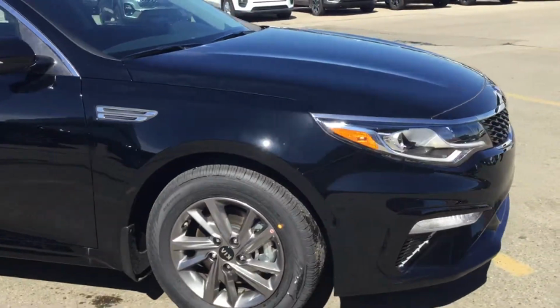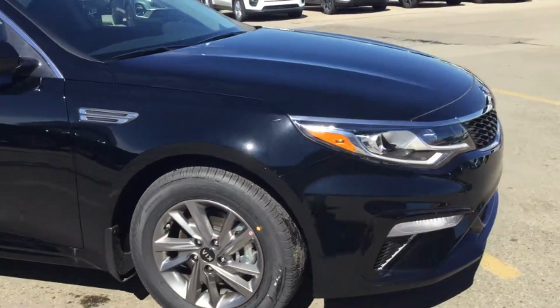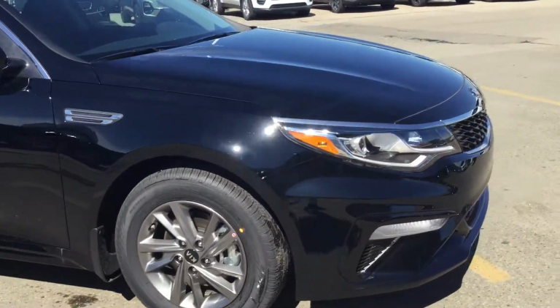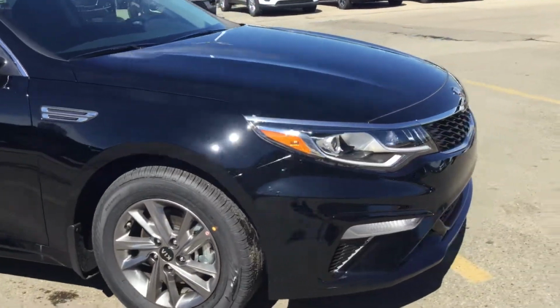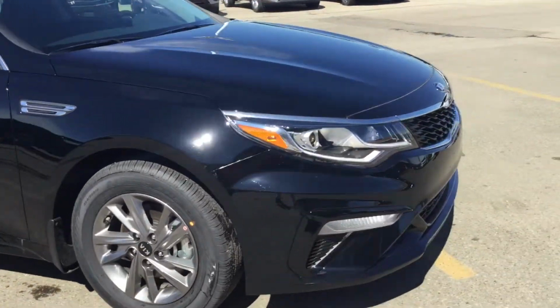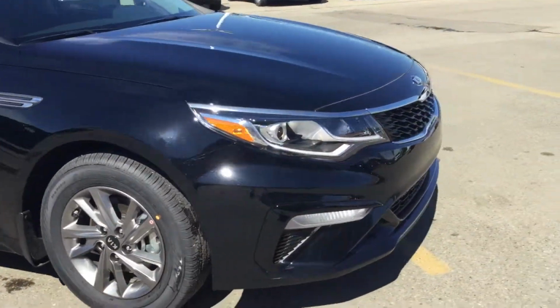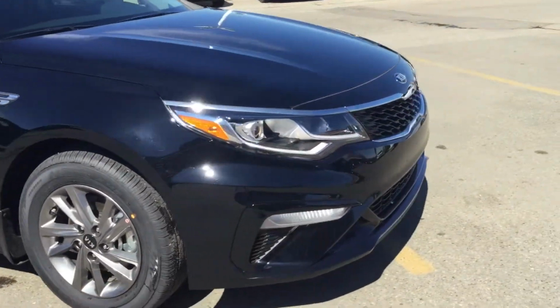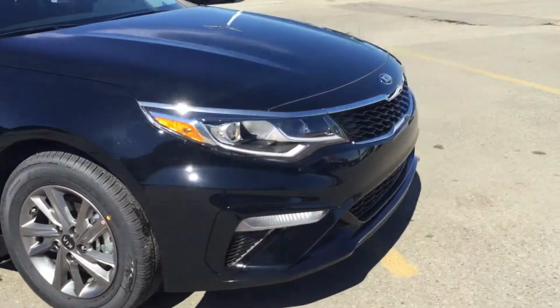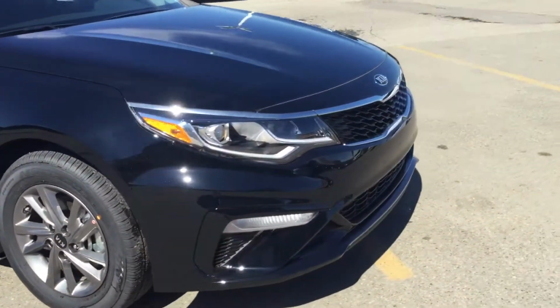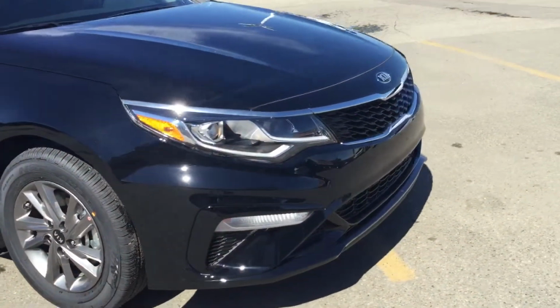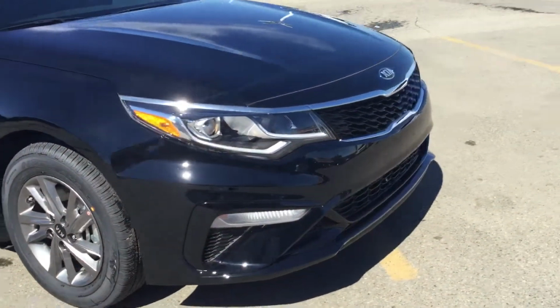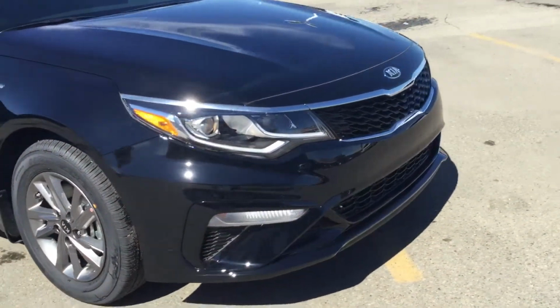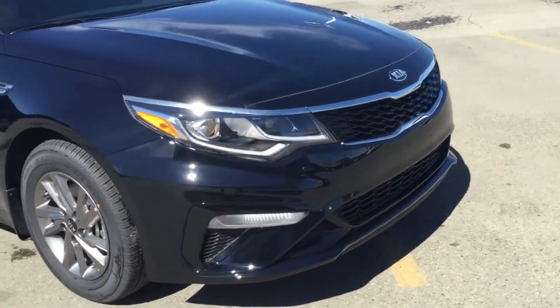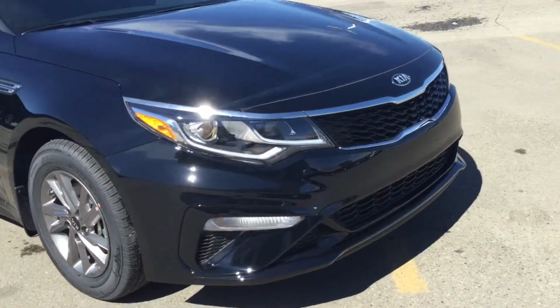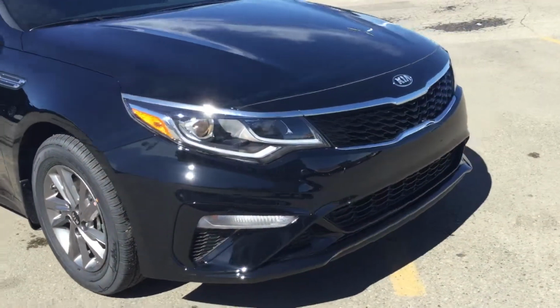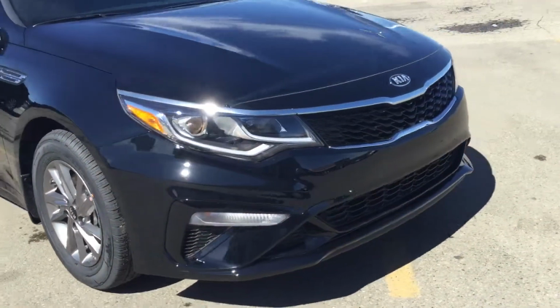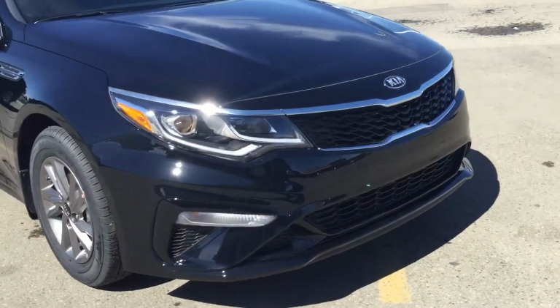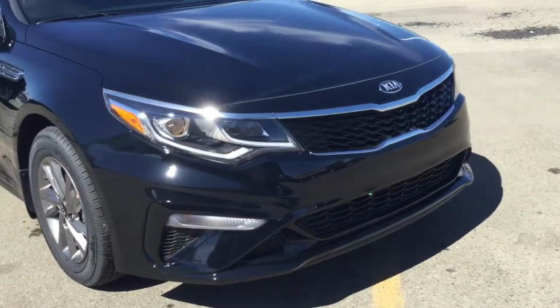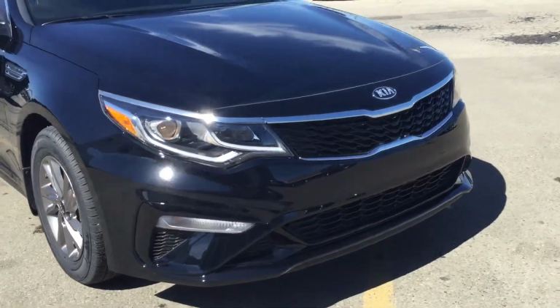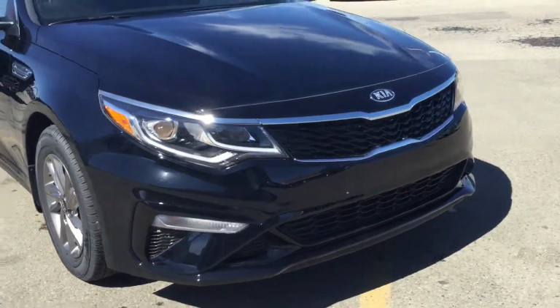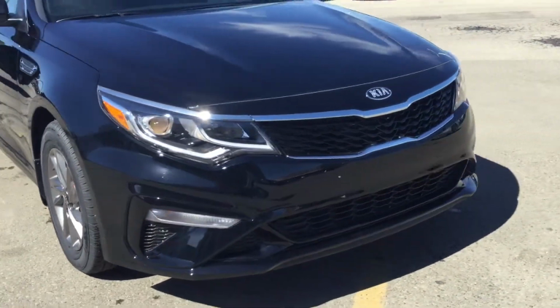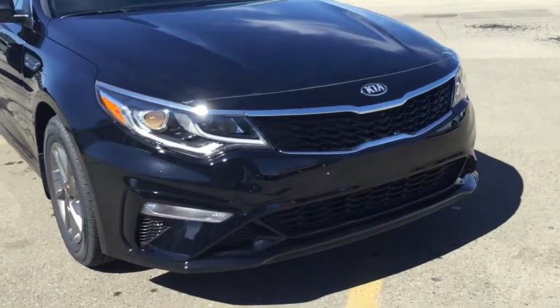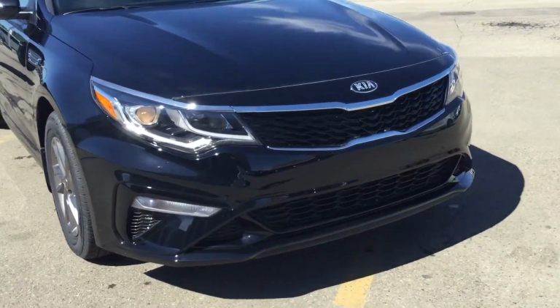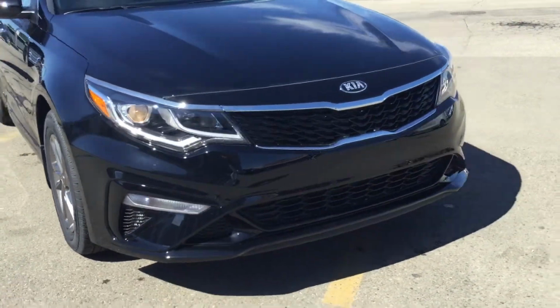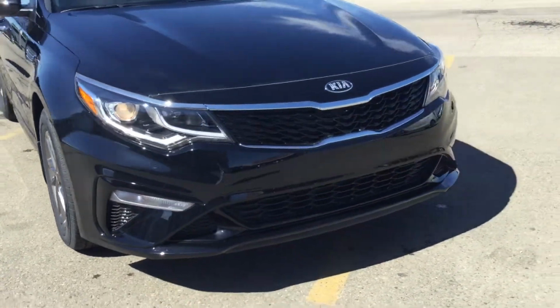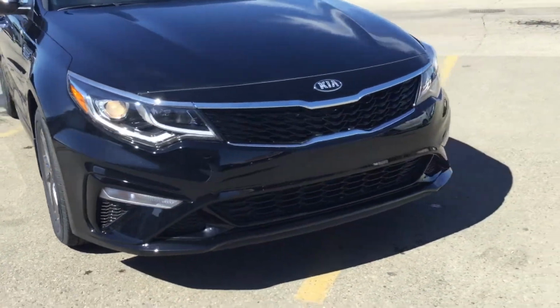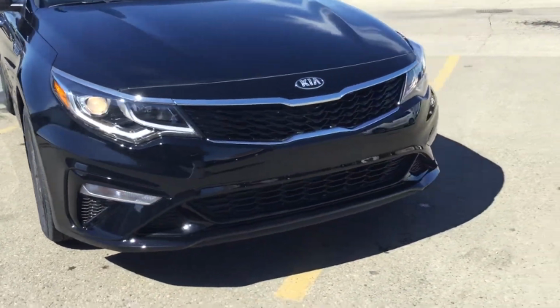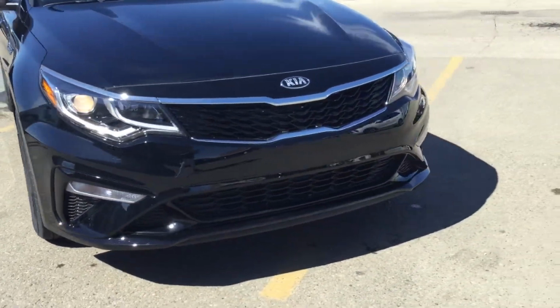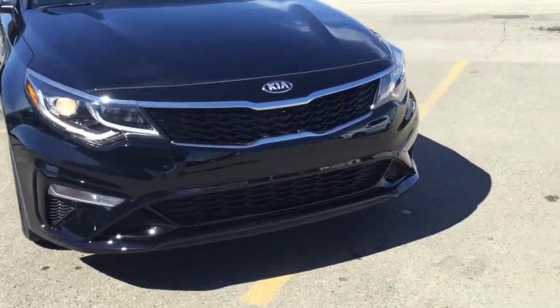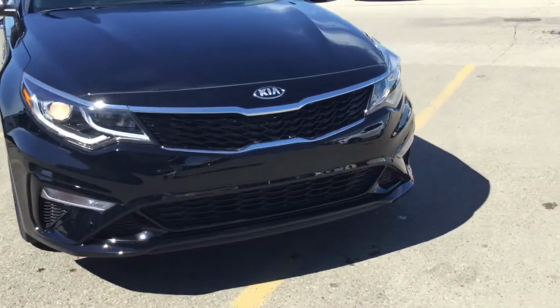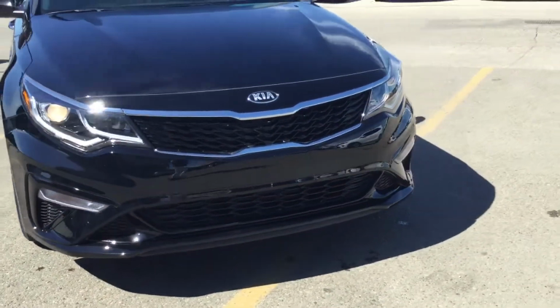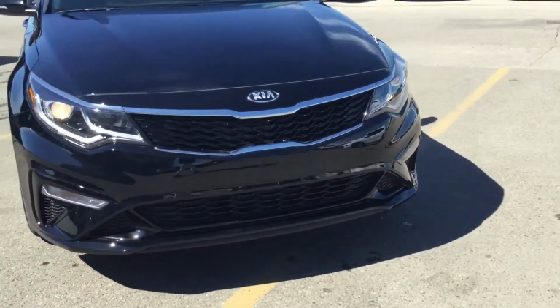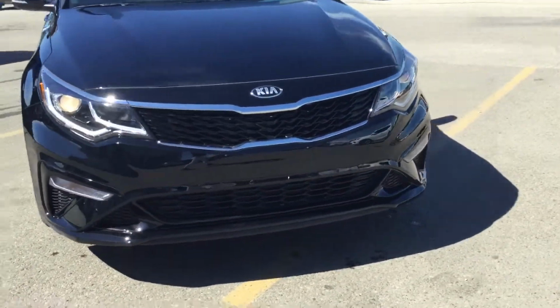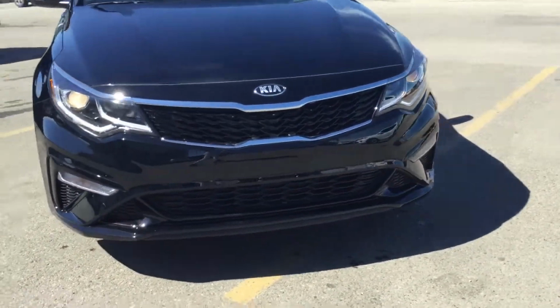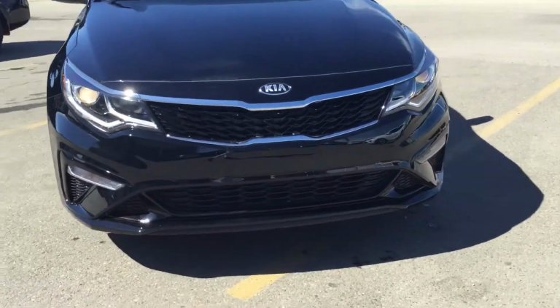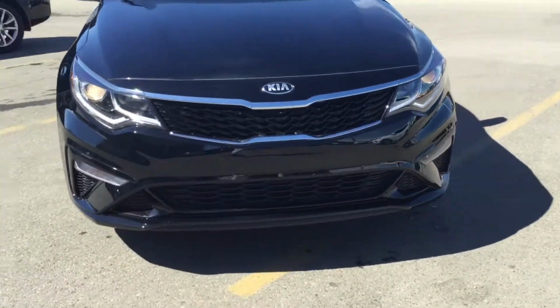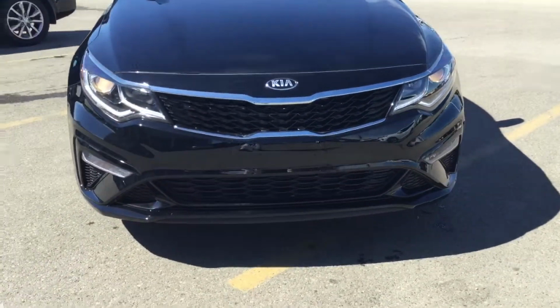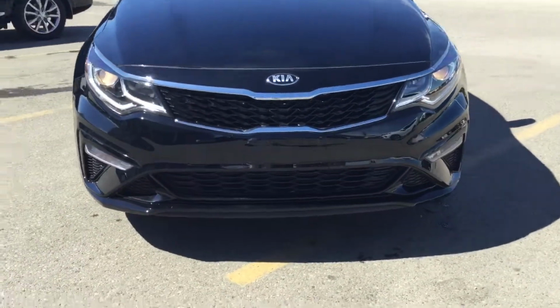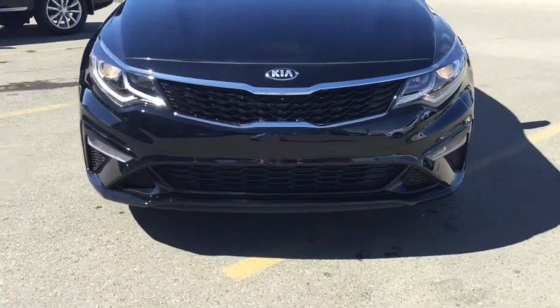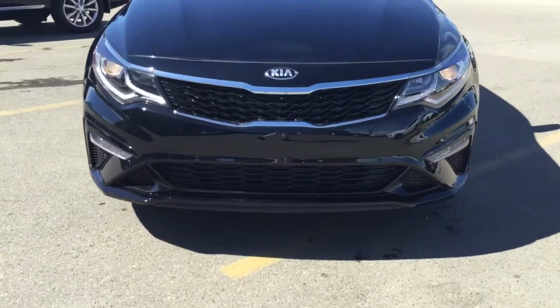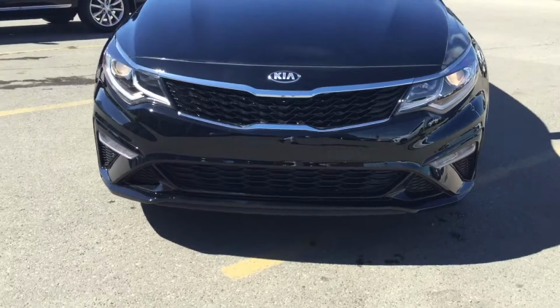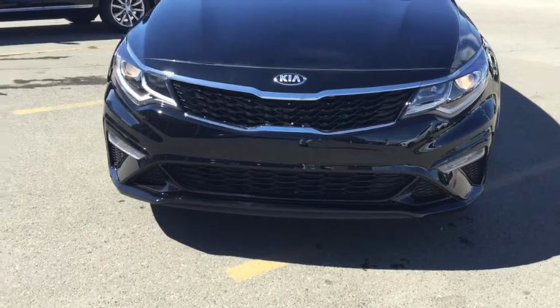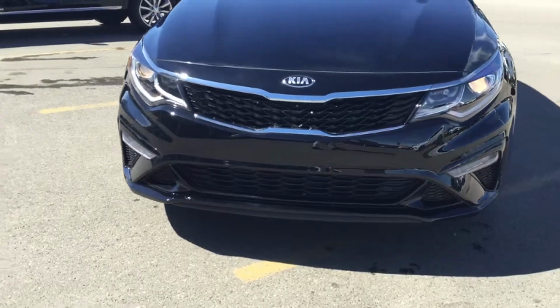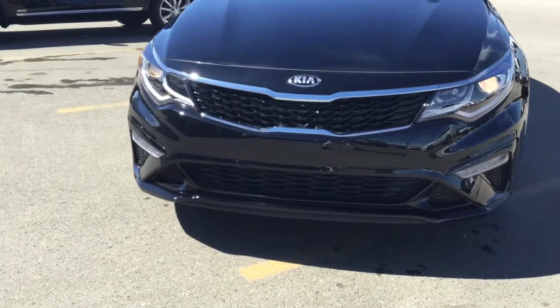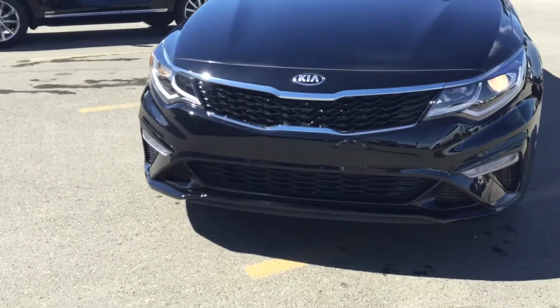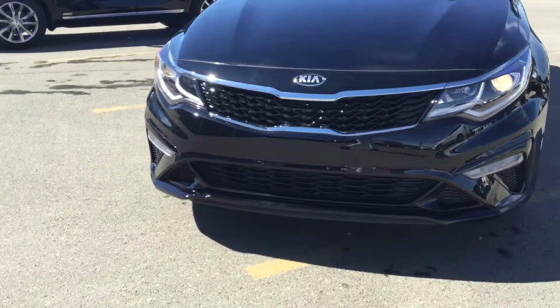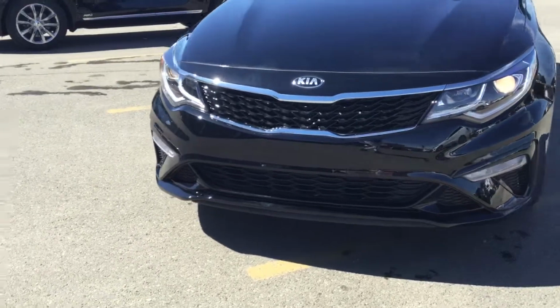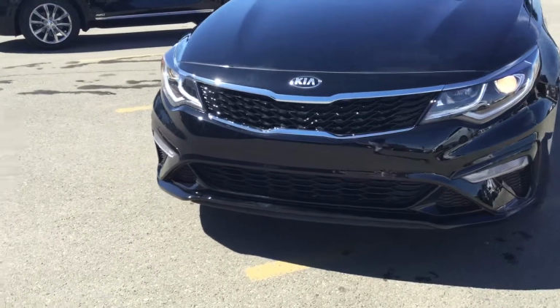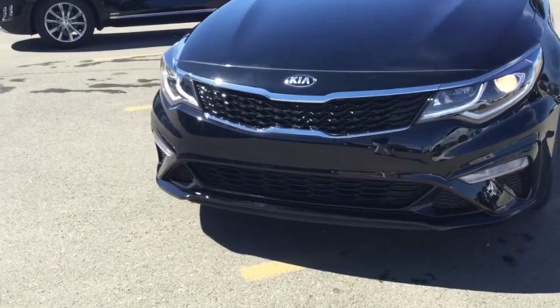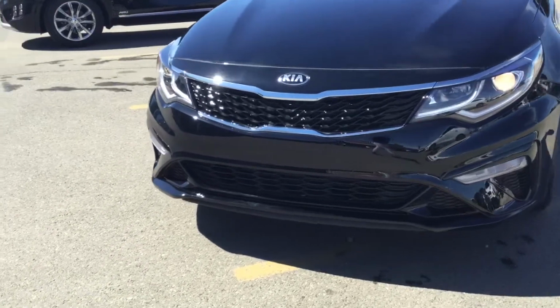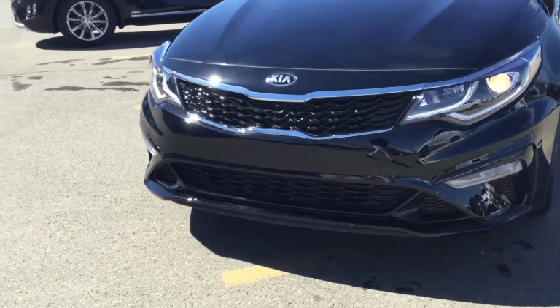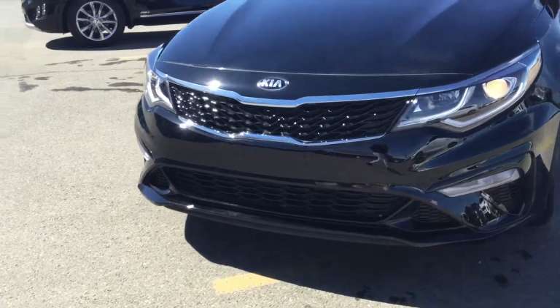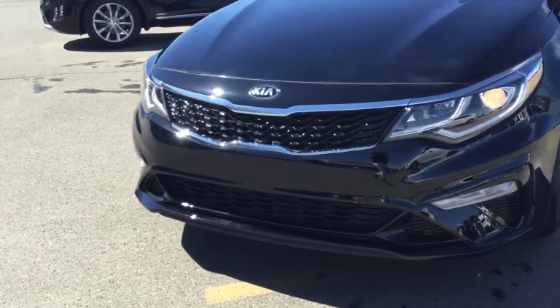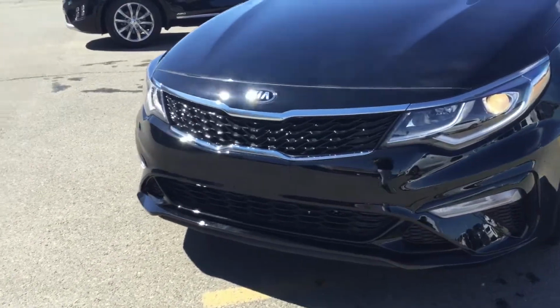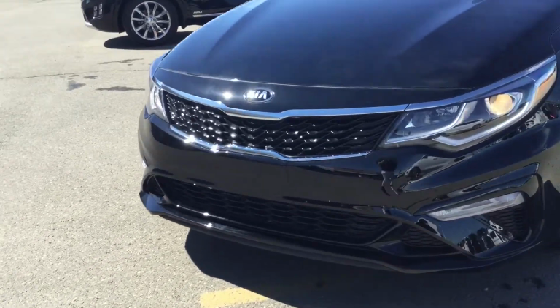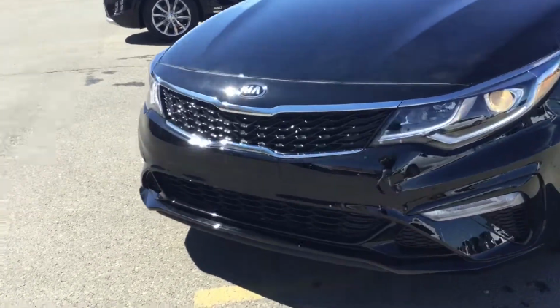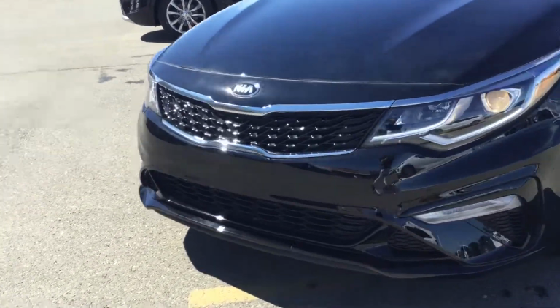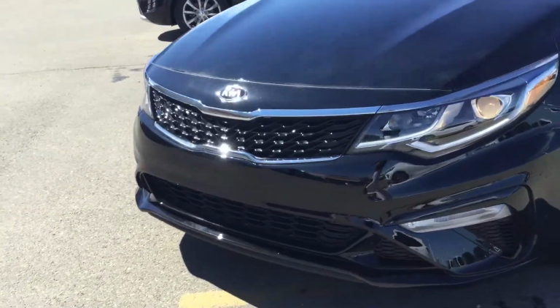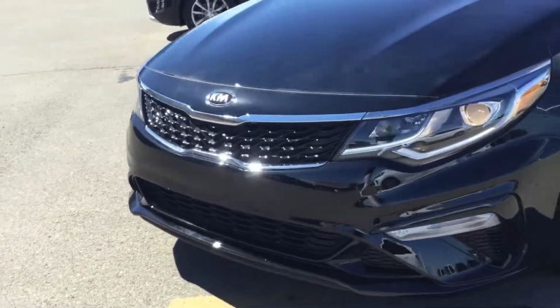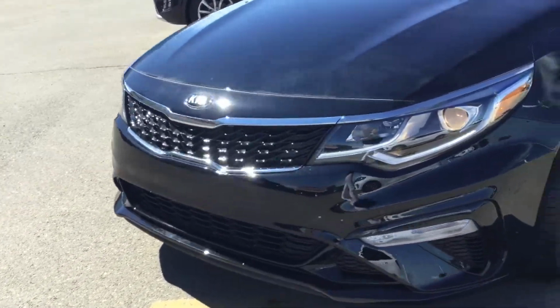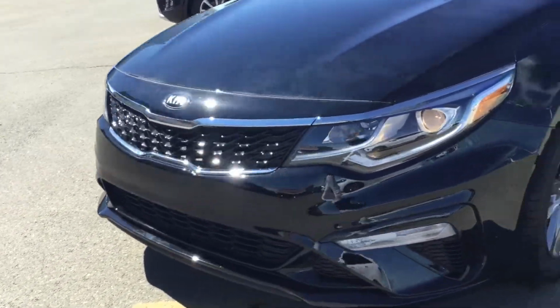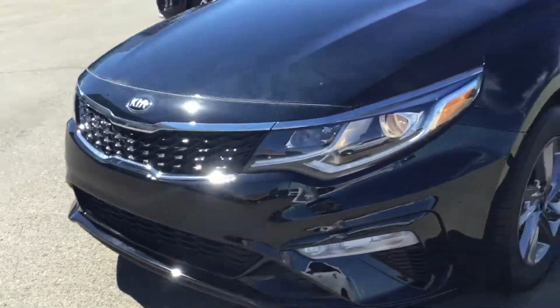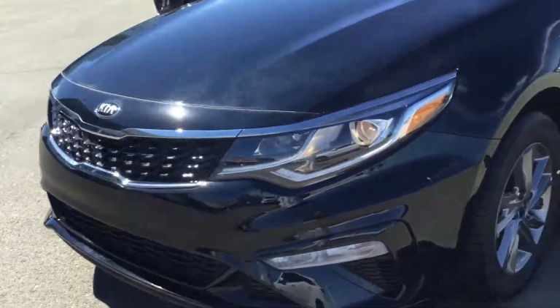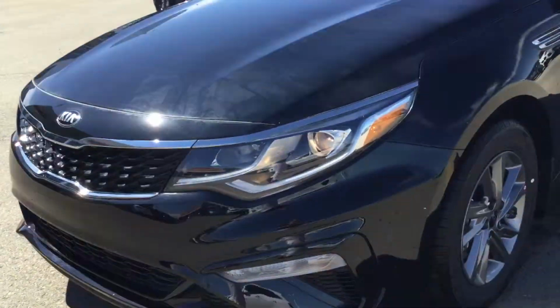I just wanted to show you the exterior of the car. You'll notice that it has this signature Kia Tiger Nose grille and nice bright lights.